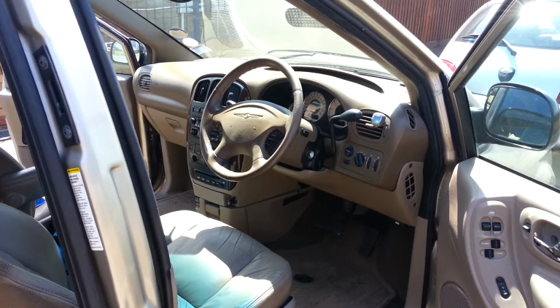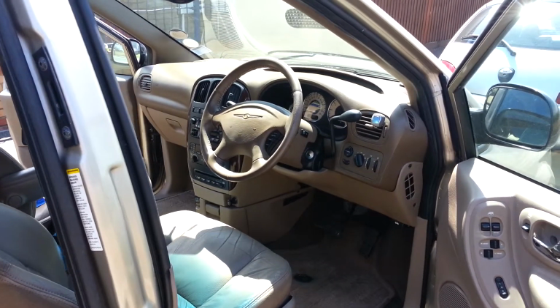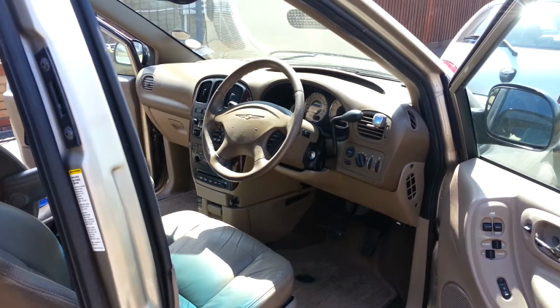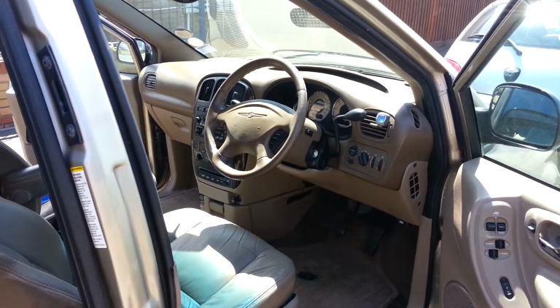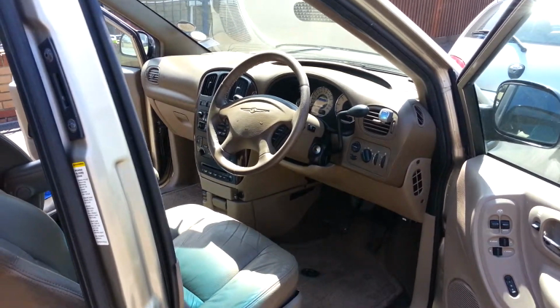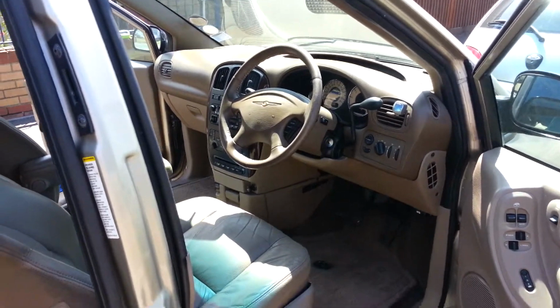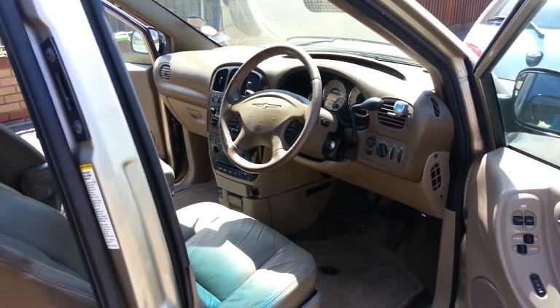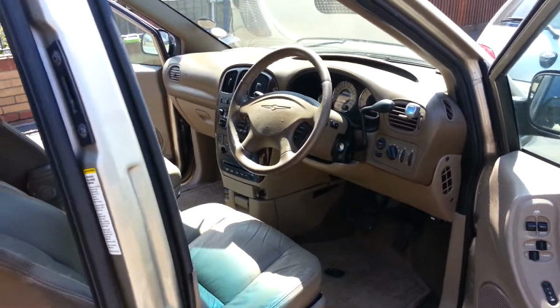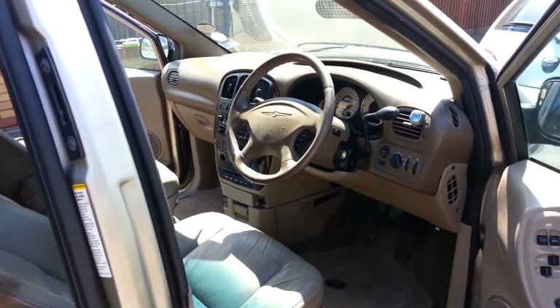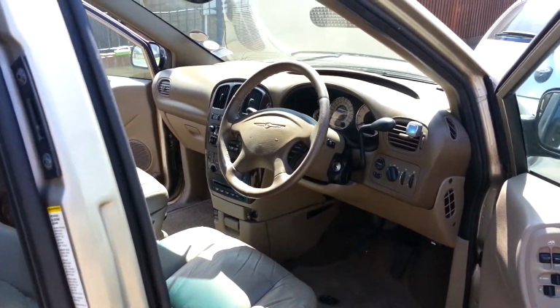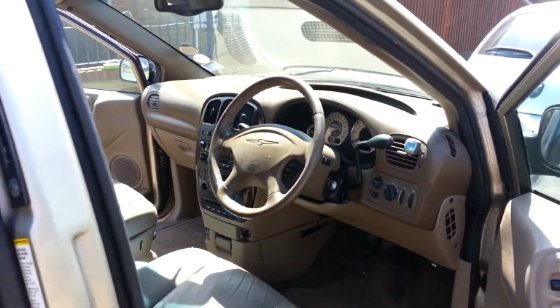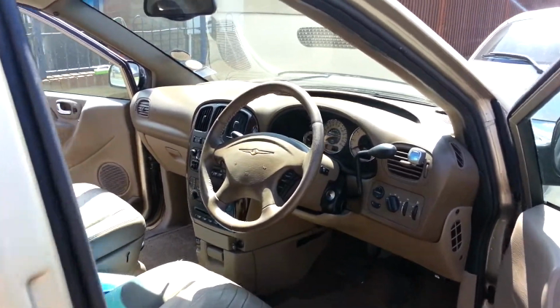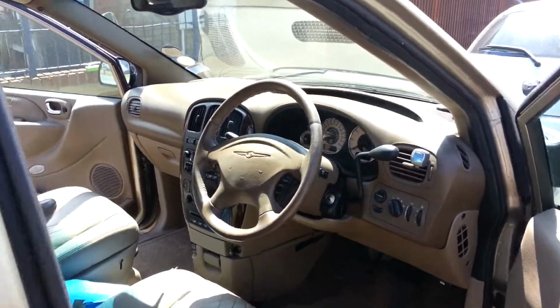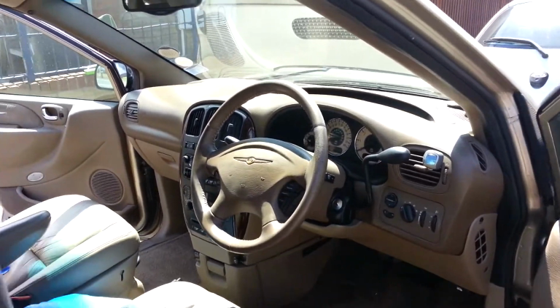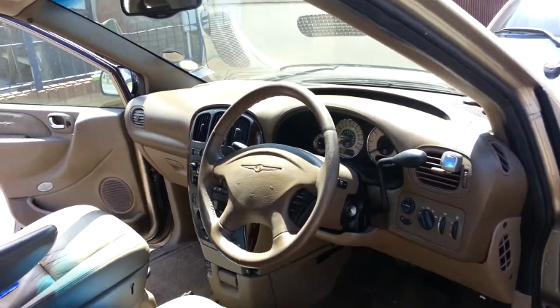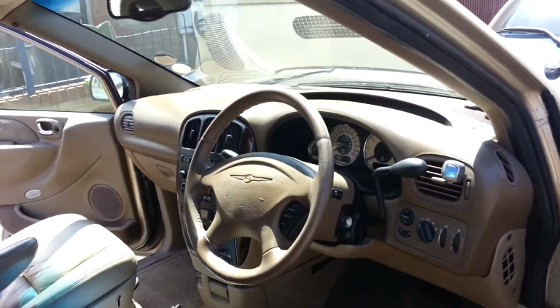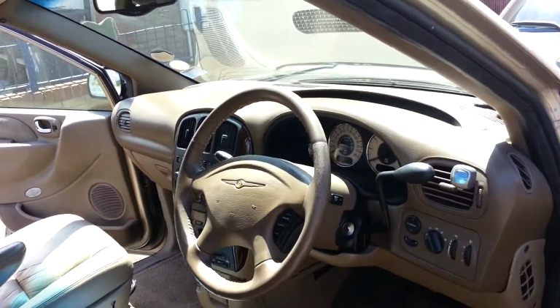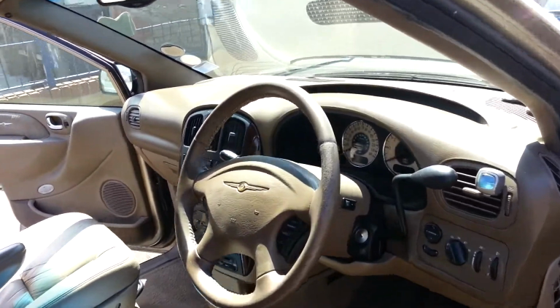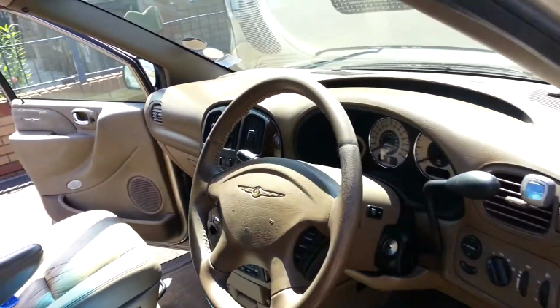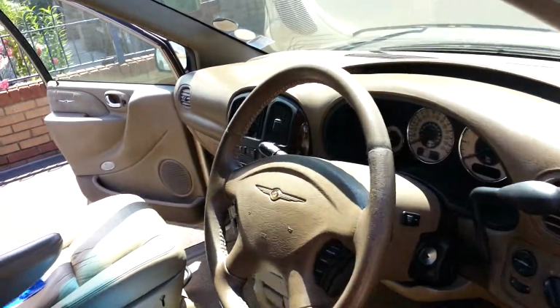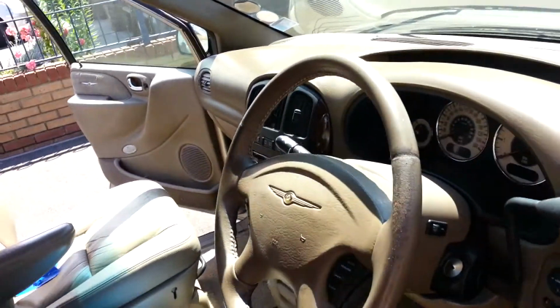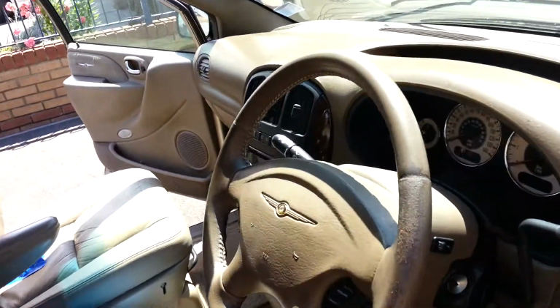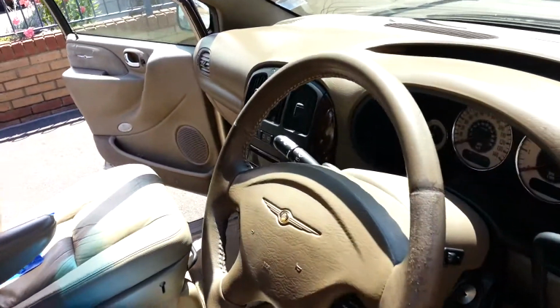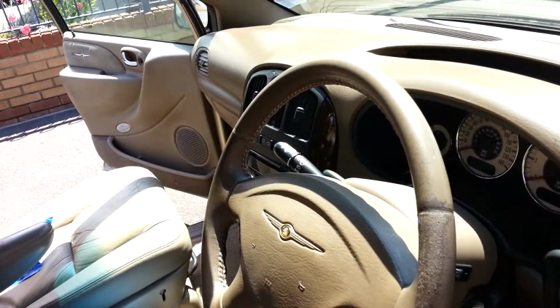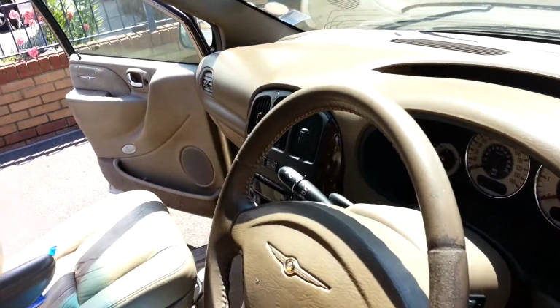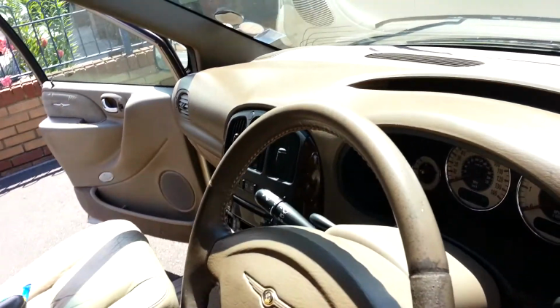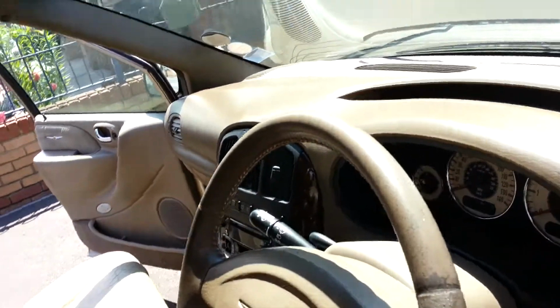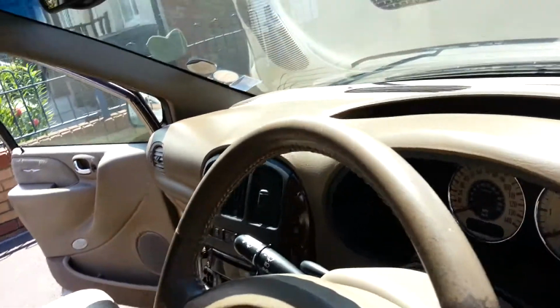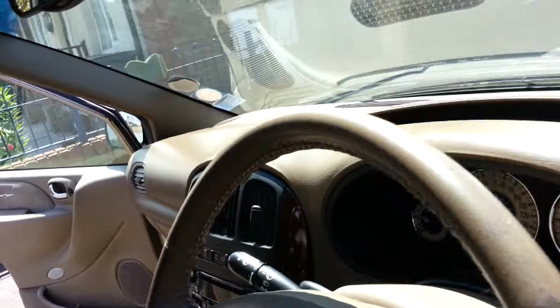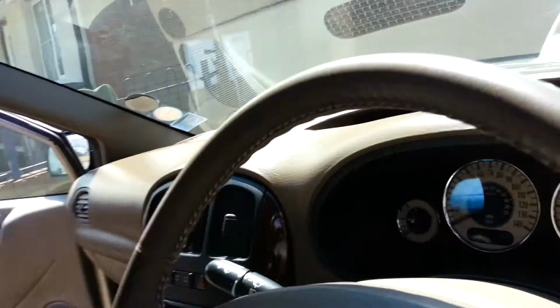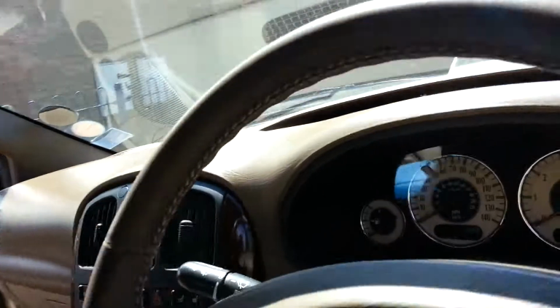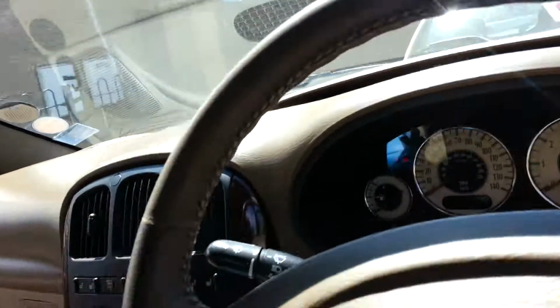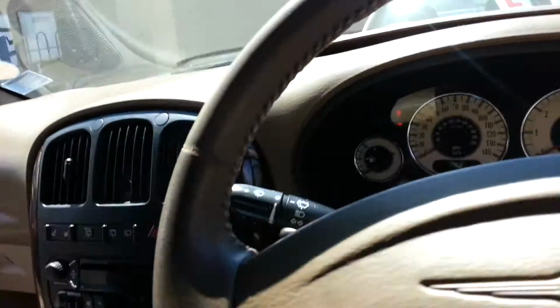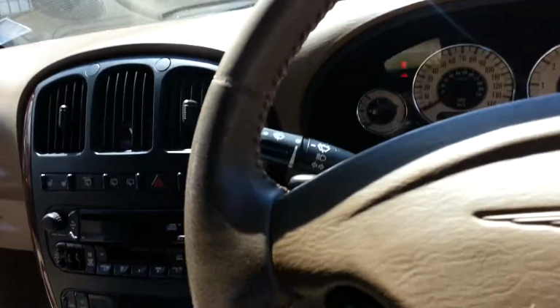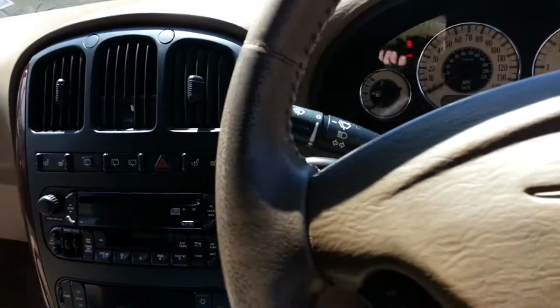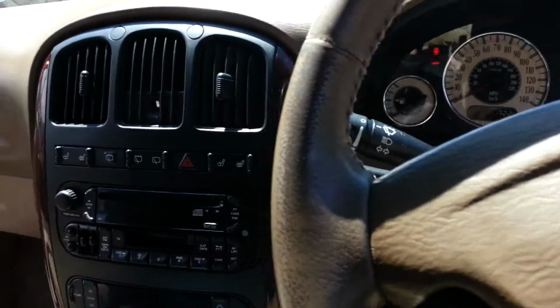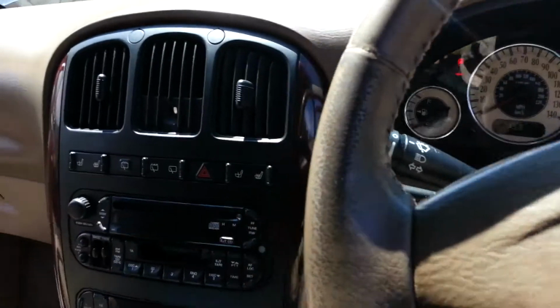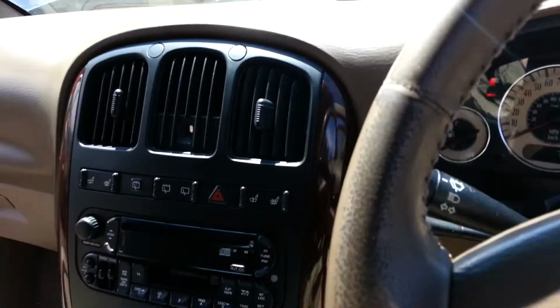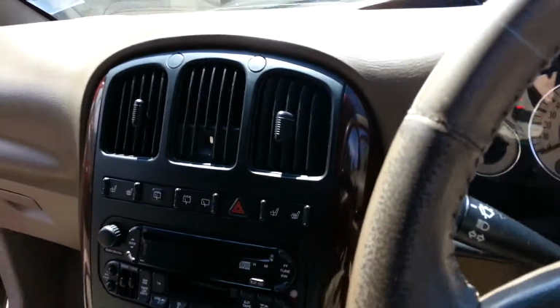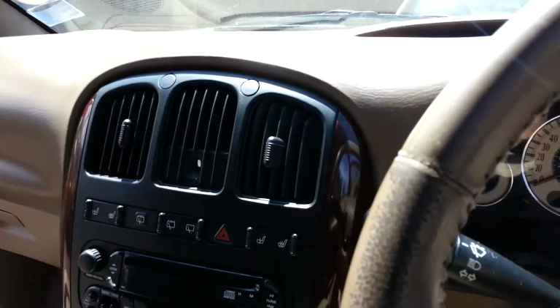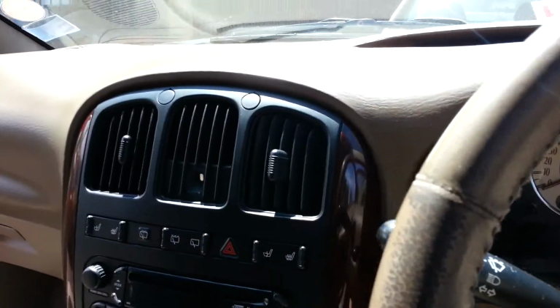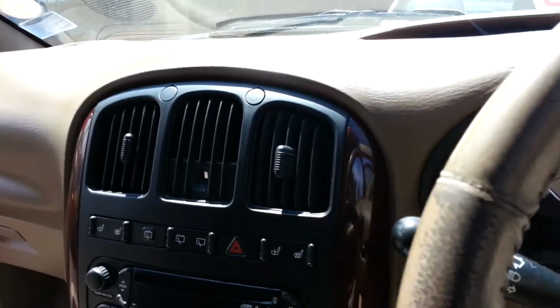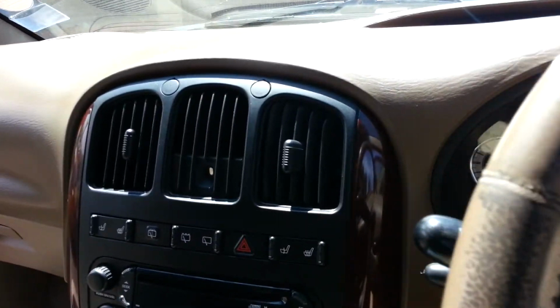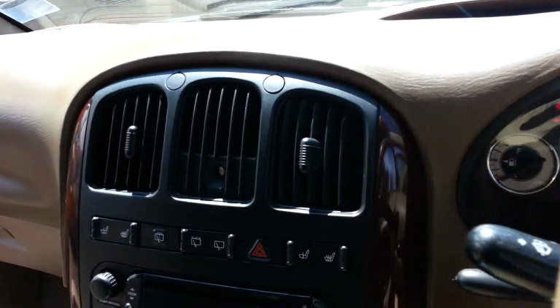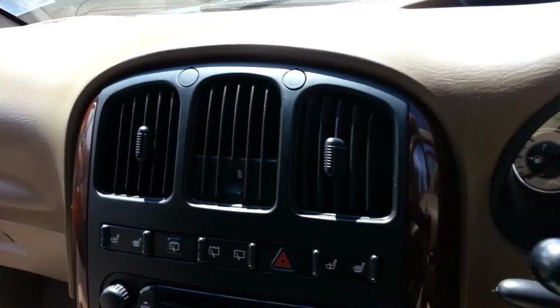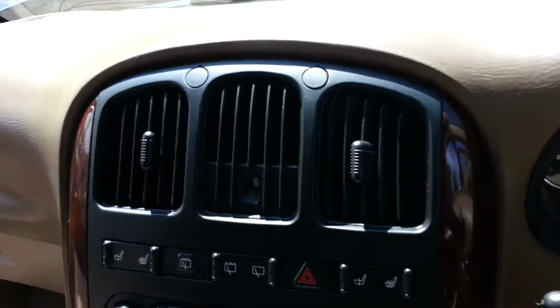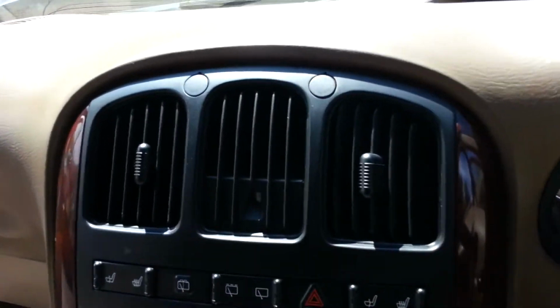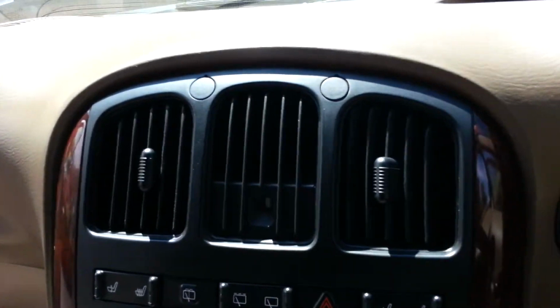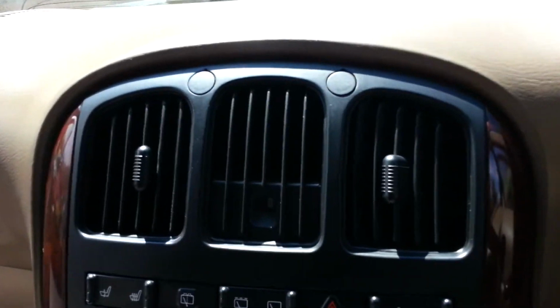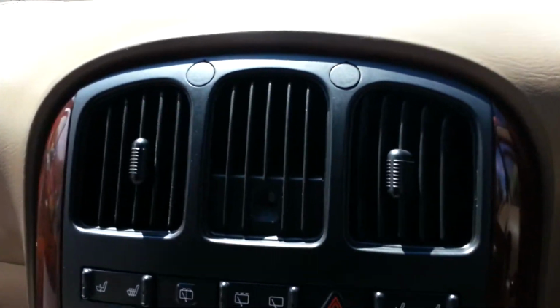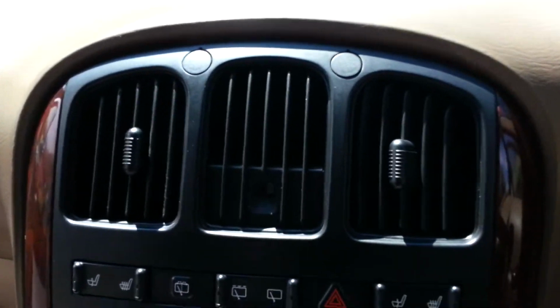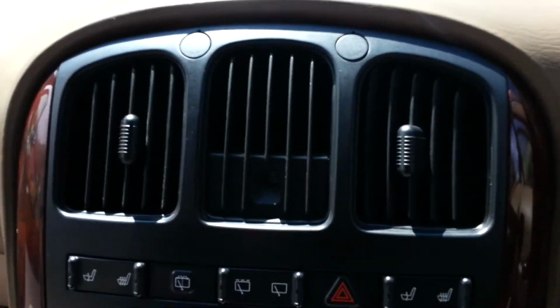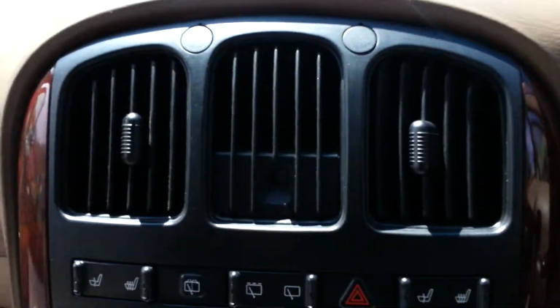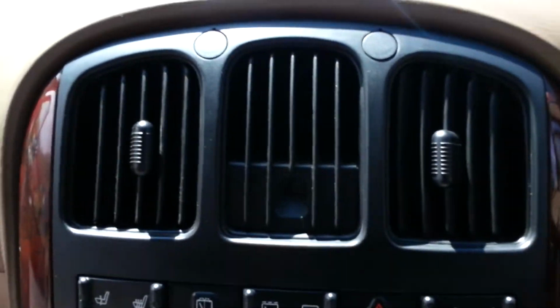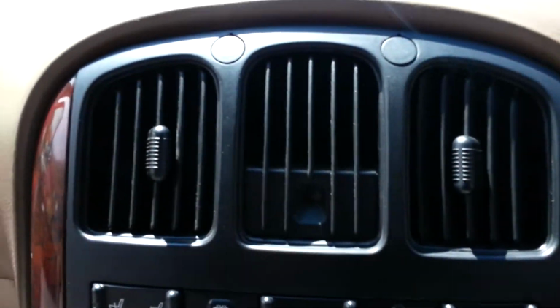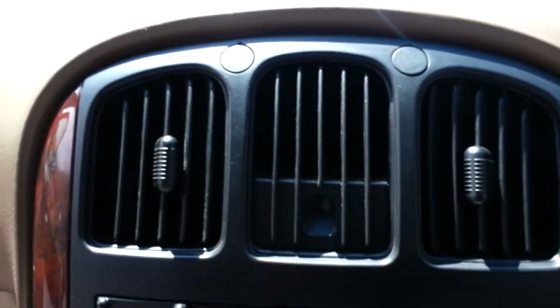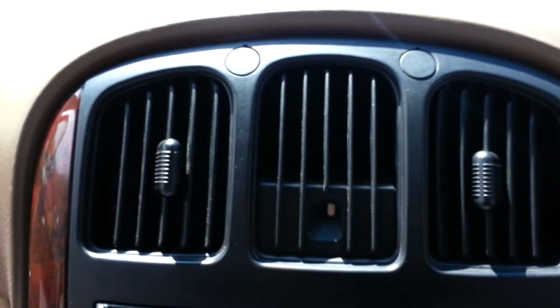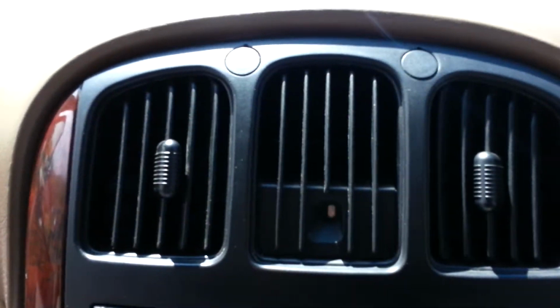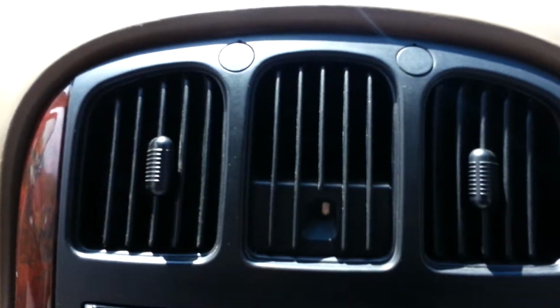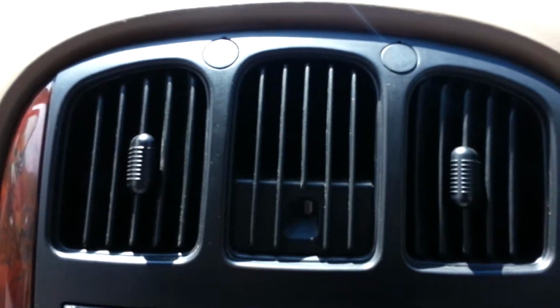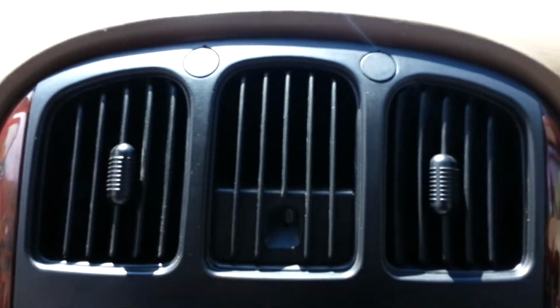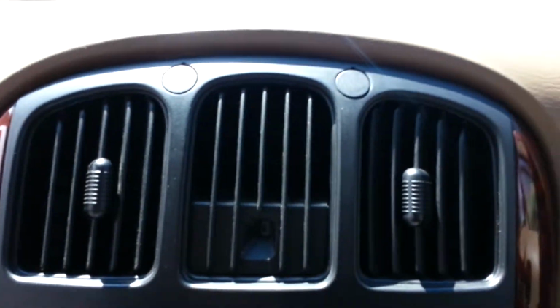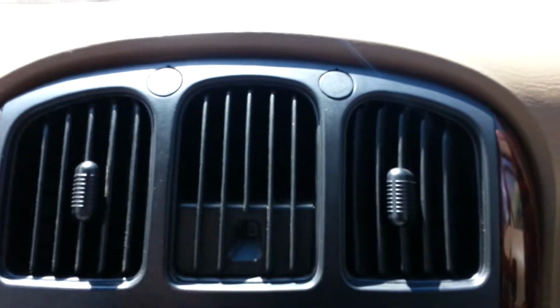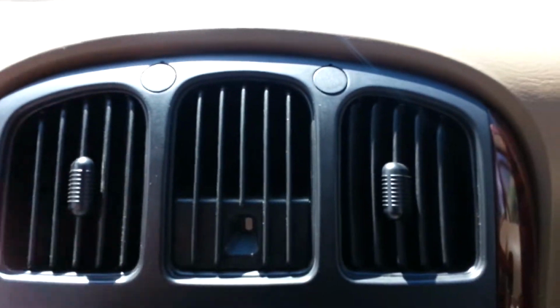Hi, this is a quick video of how to clean your 2001 Chrysler Grand Voyager grilles.